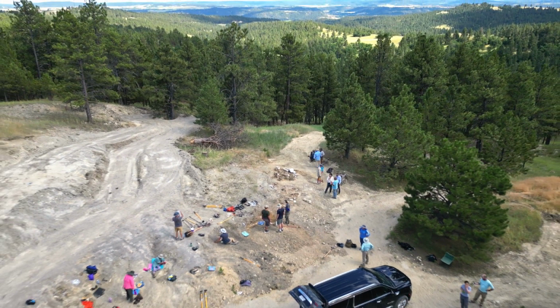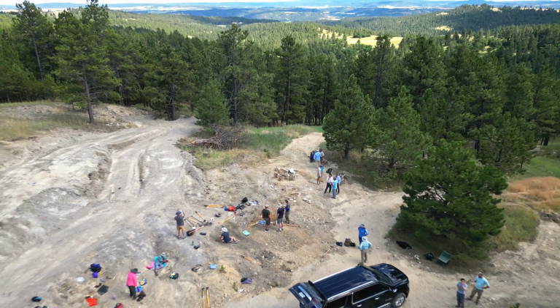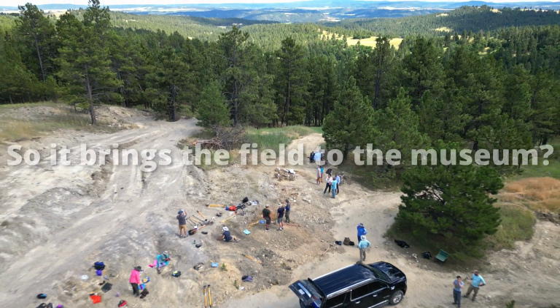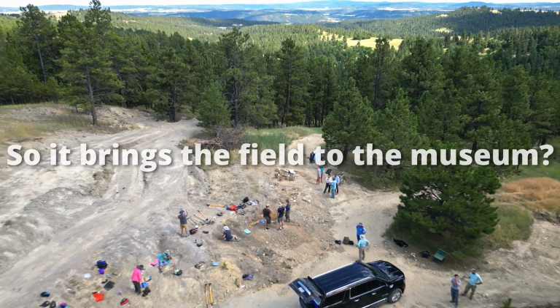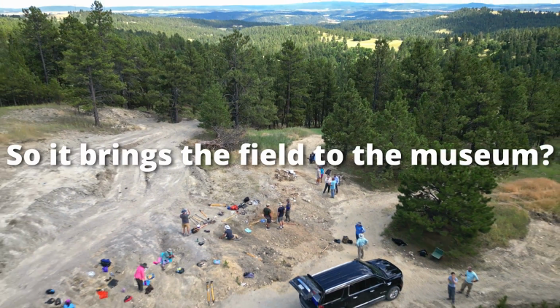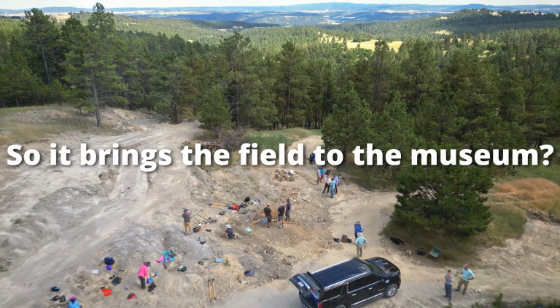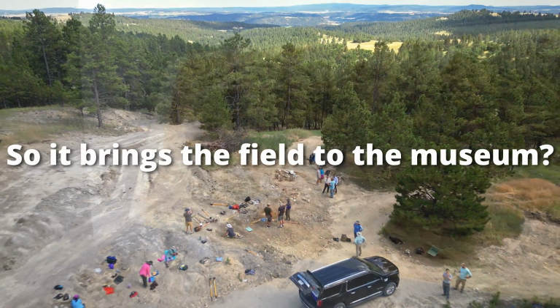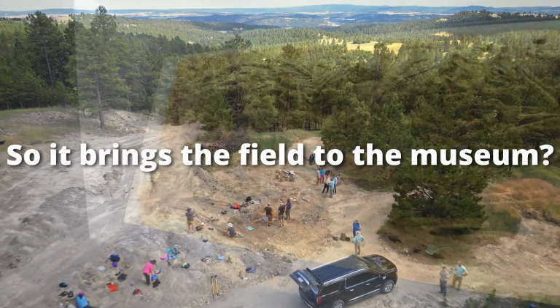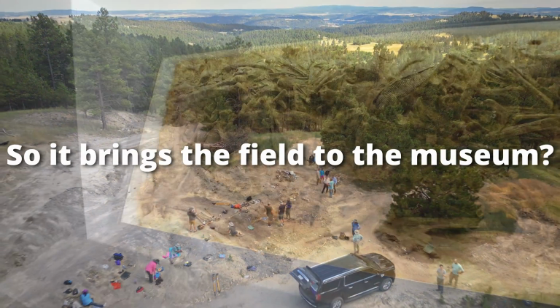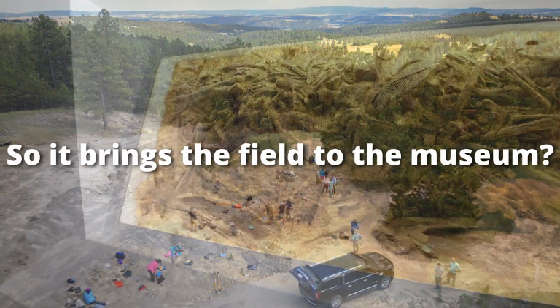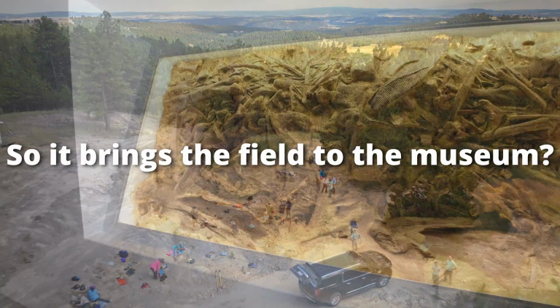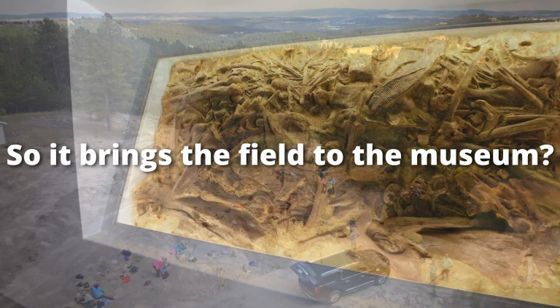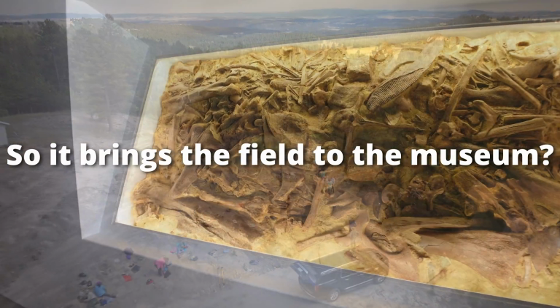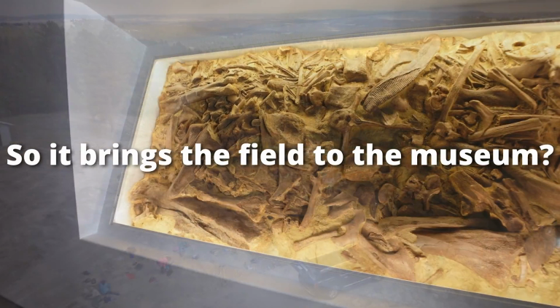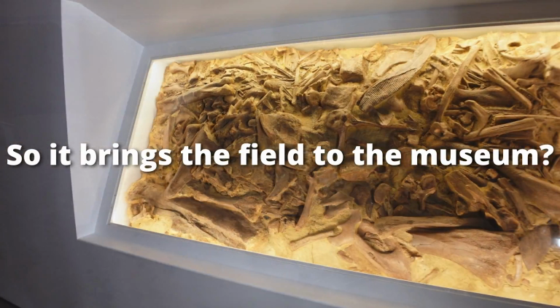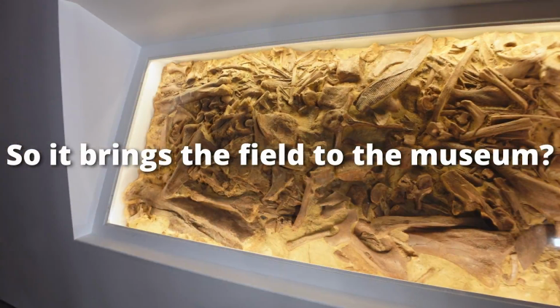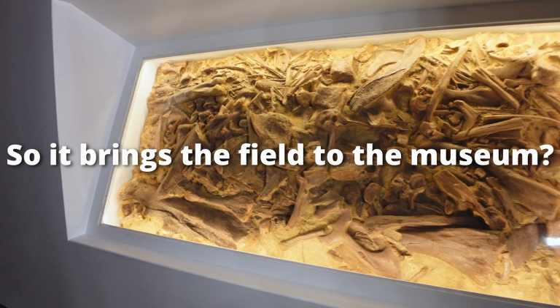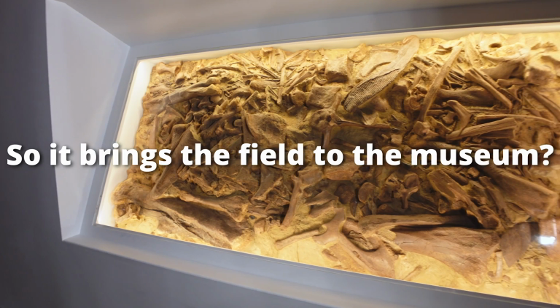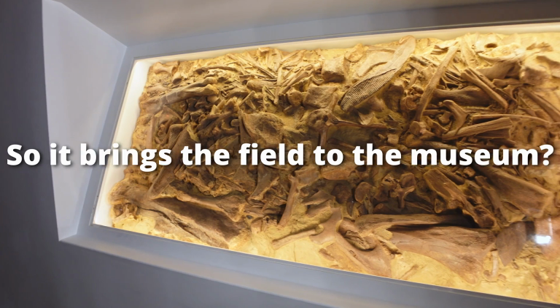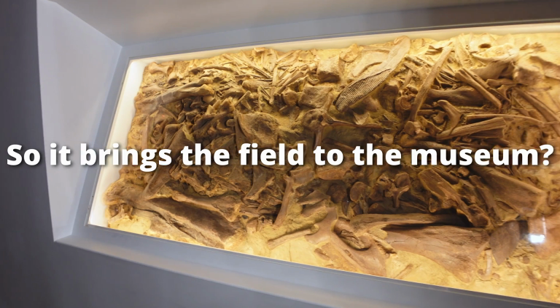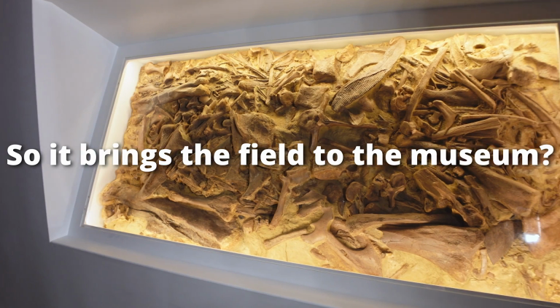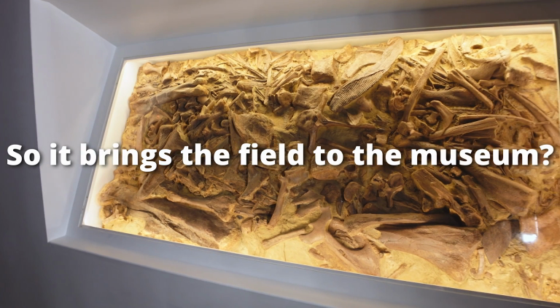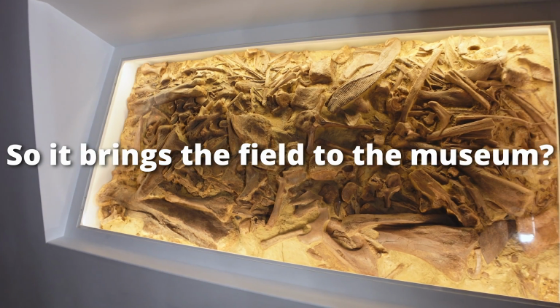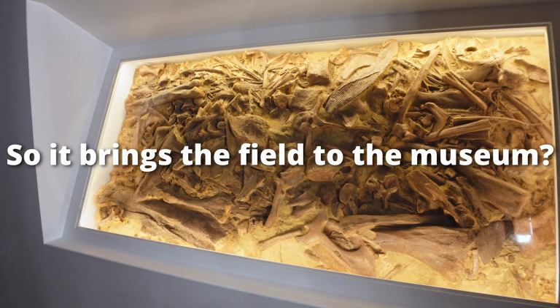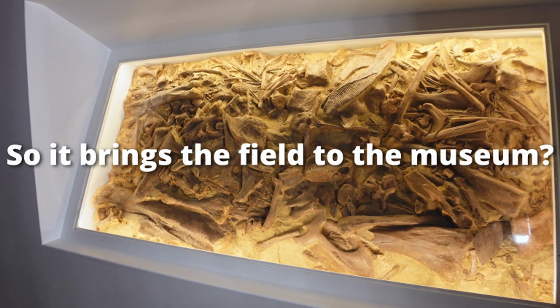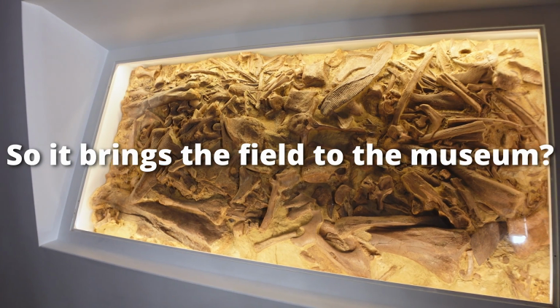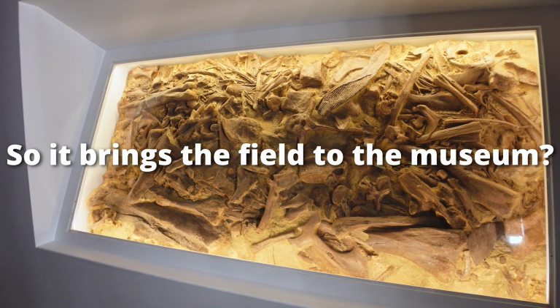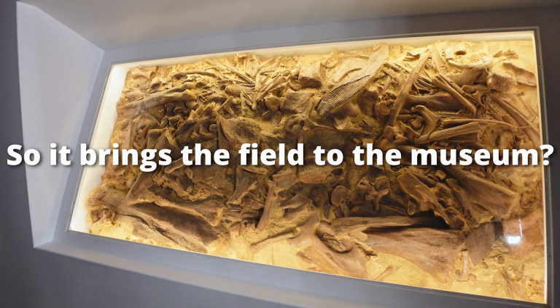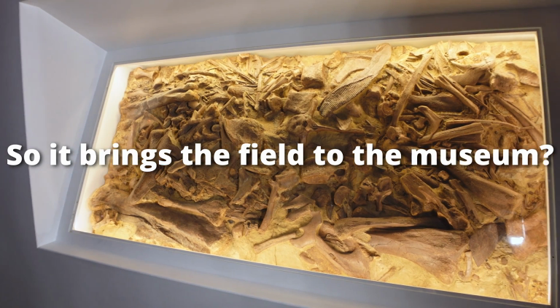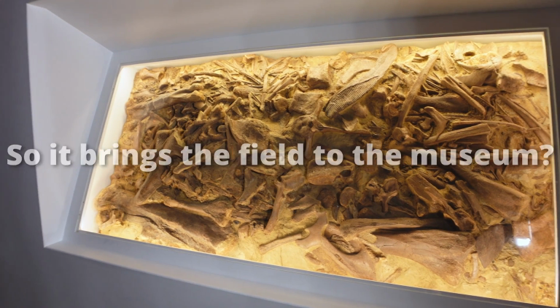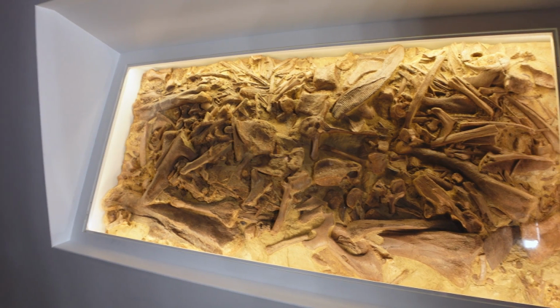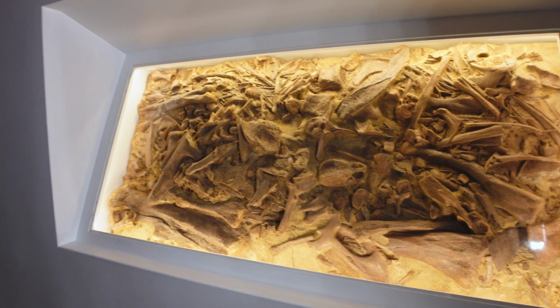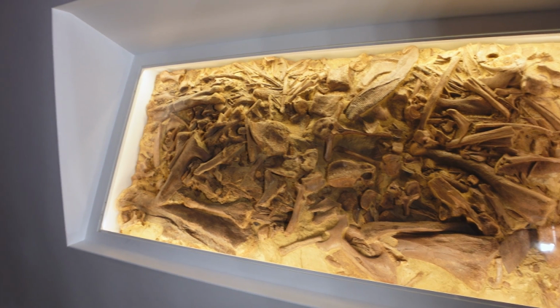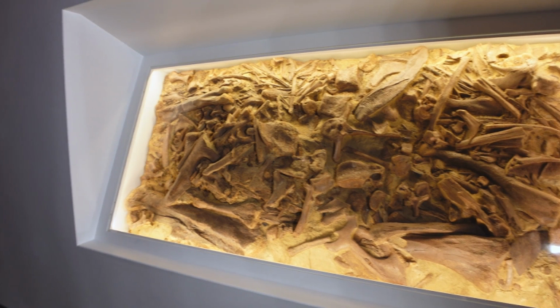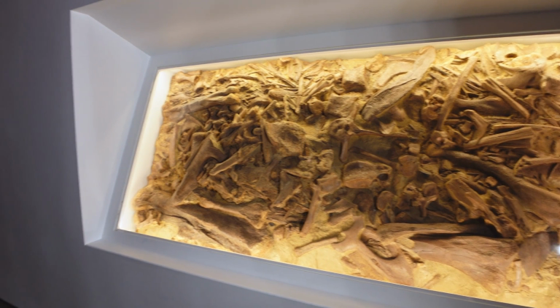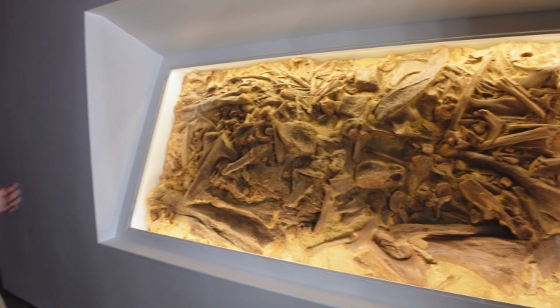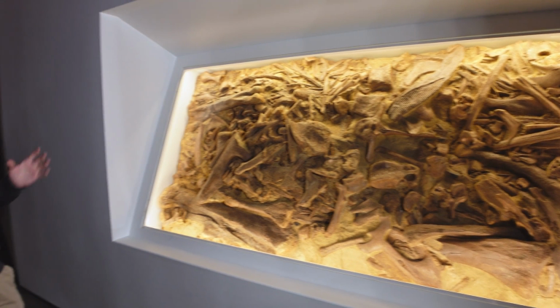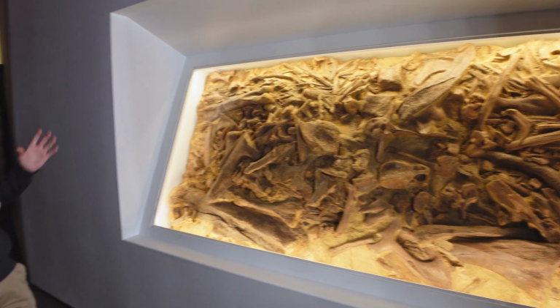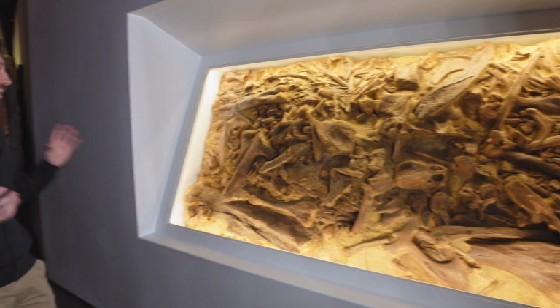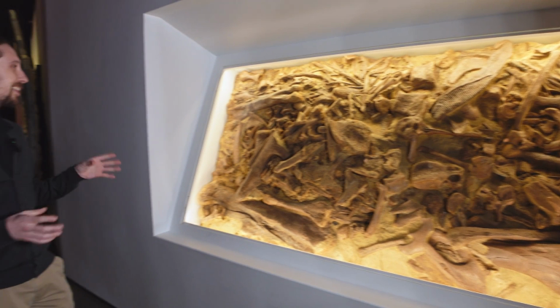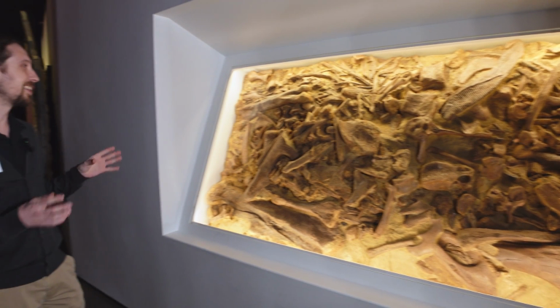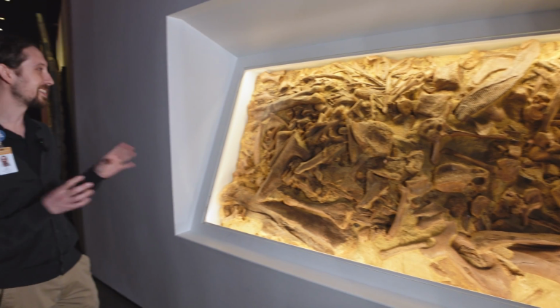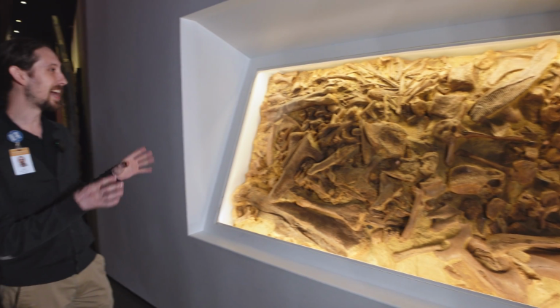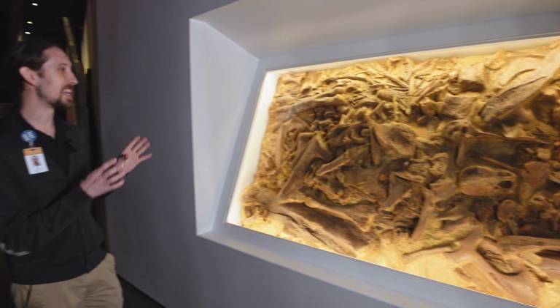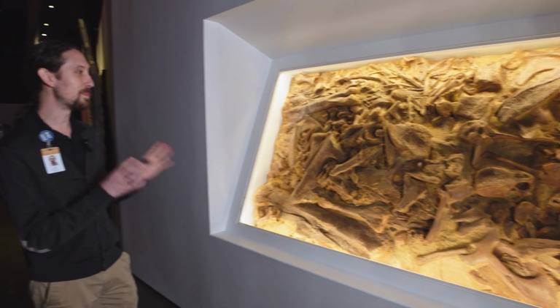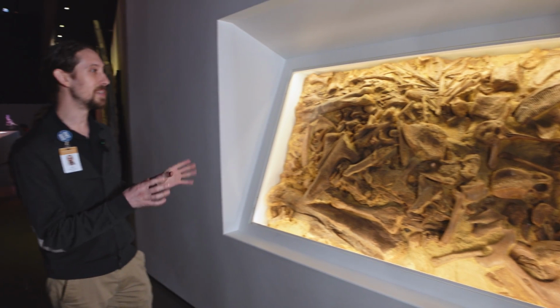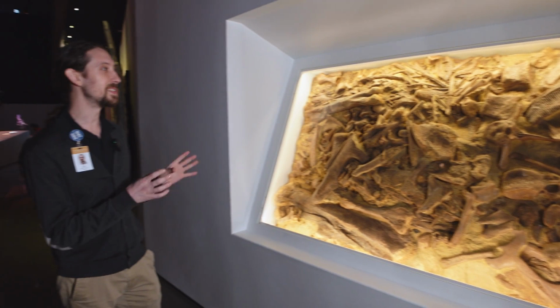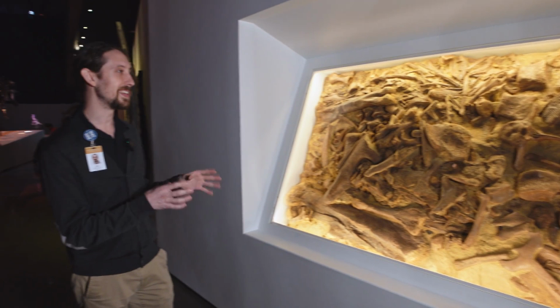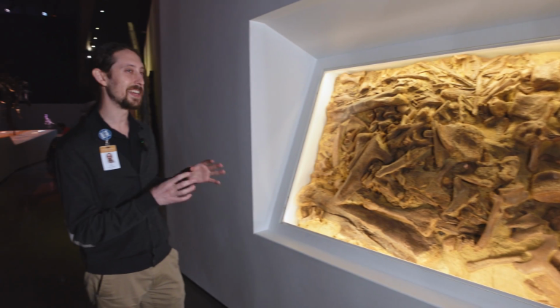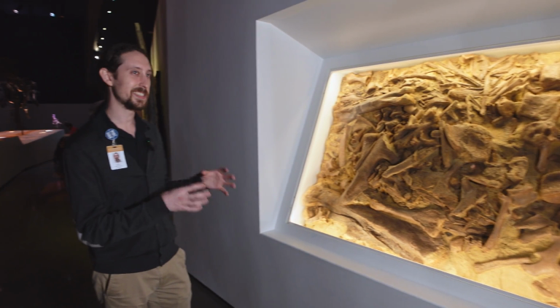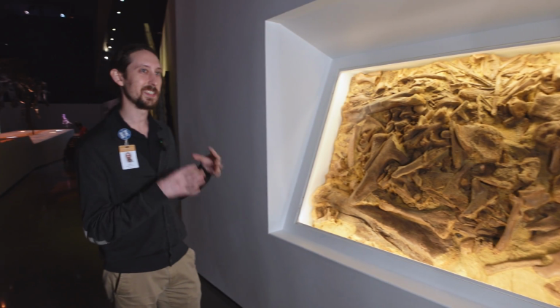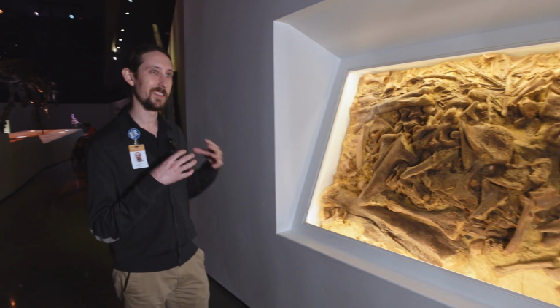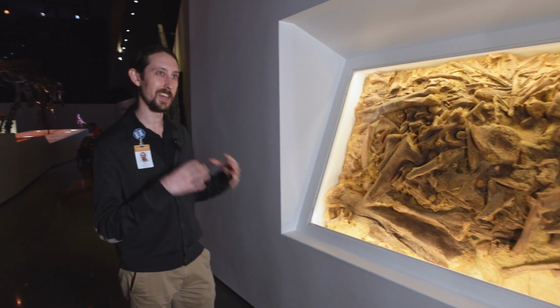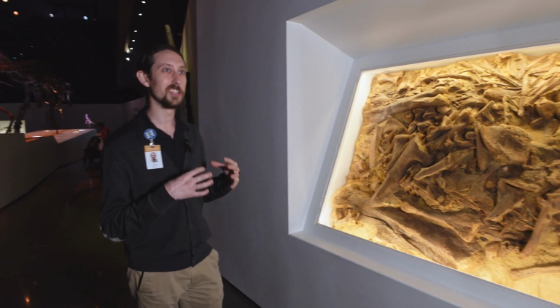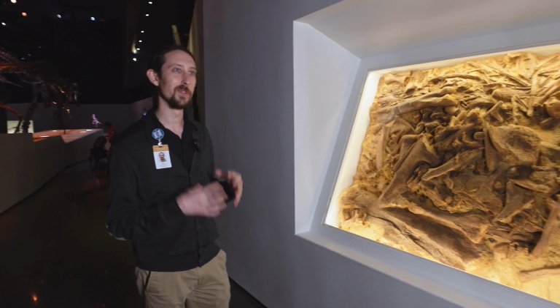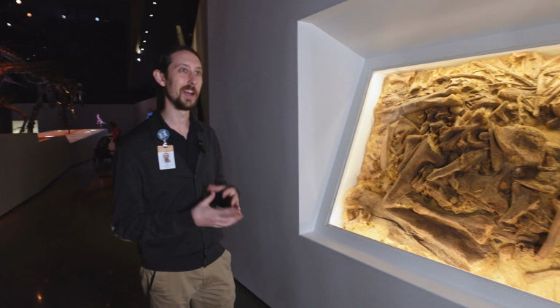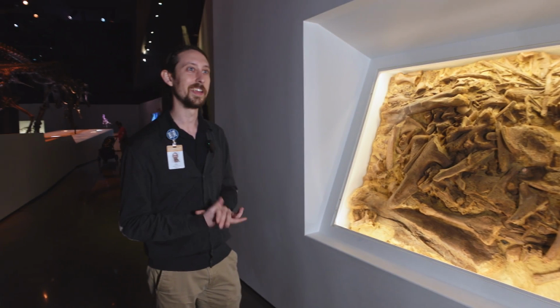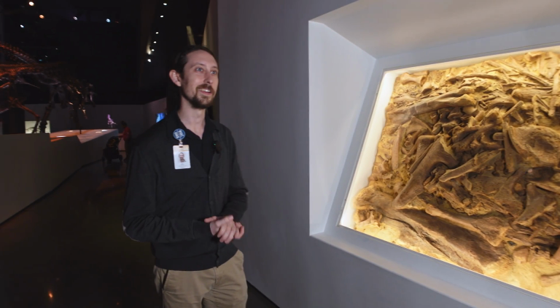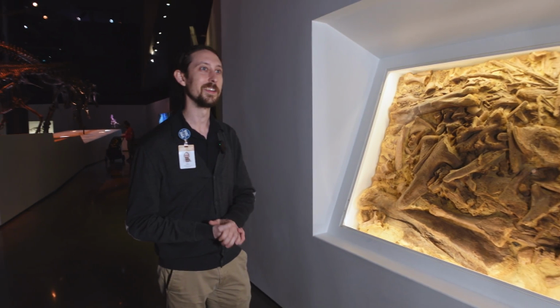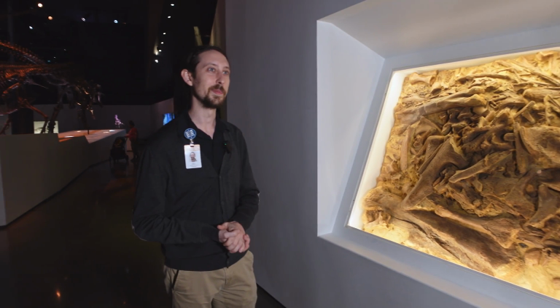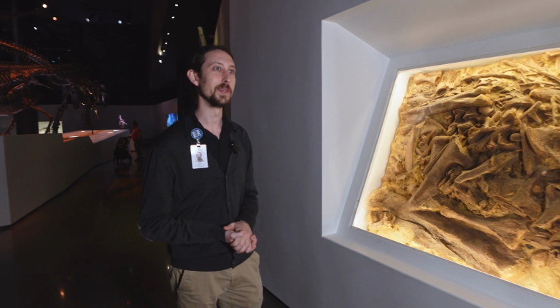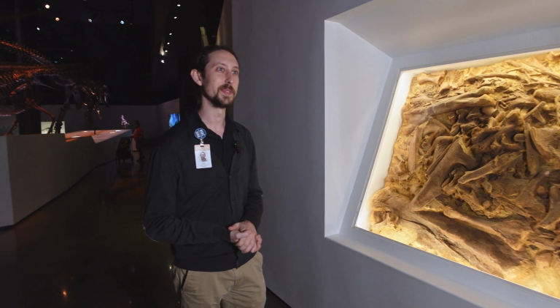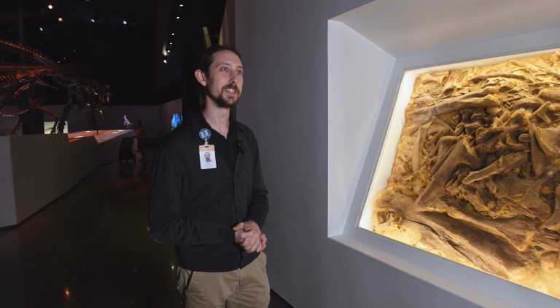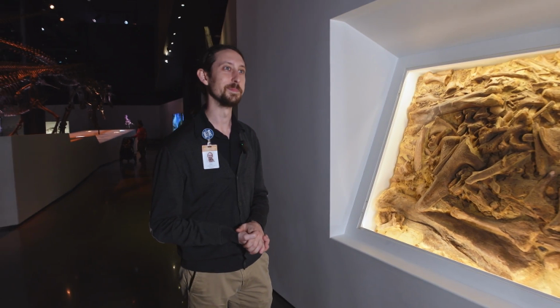So it's a way of bringing the field to the museum for people to see? Yeah, absolutely. It's like bringing a little tiny piece of the excavation right here into the museum.